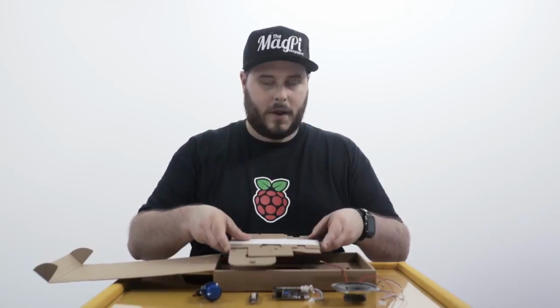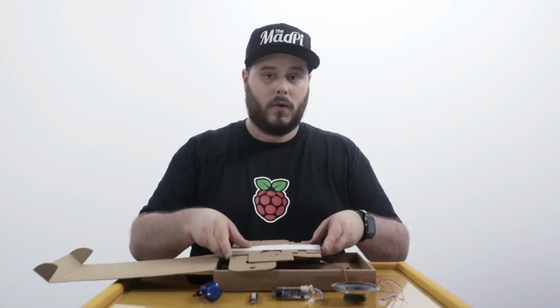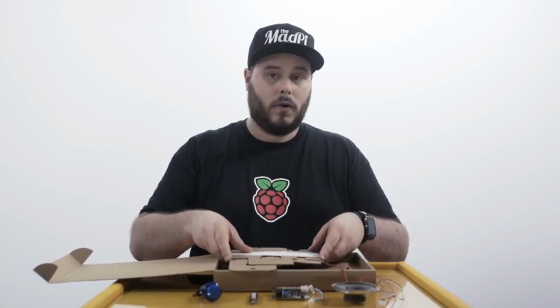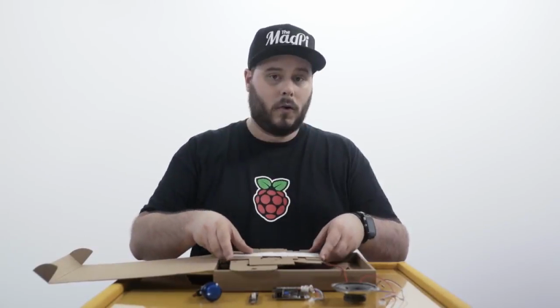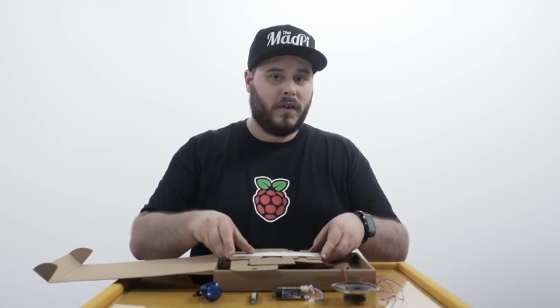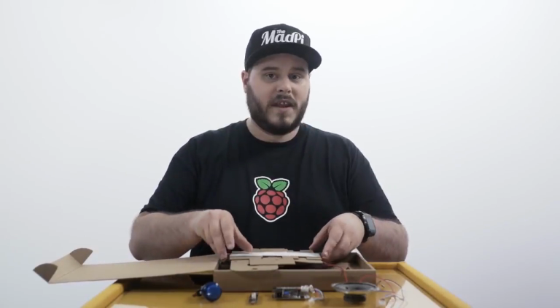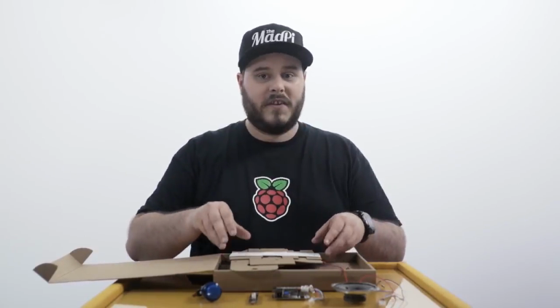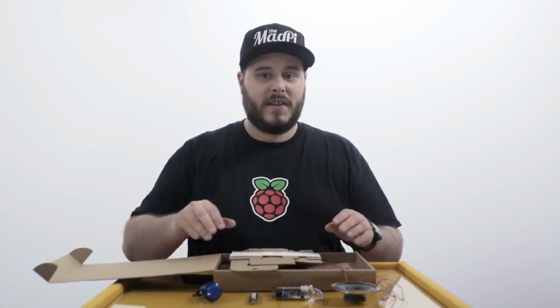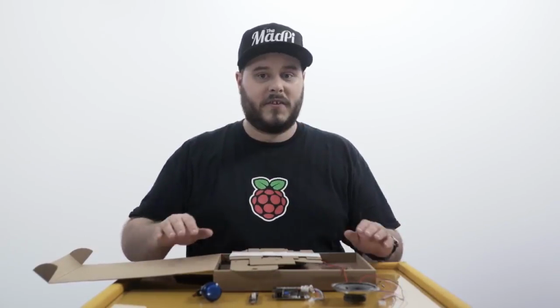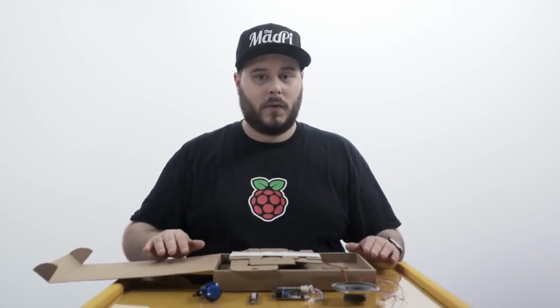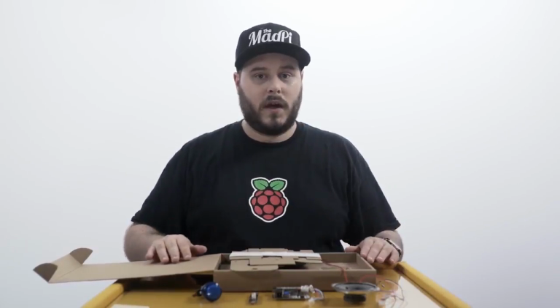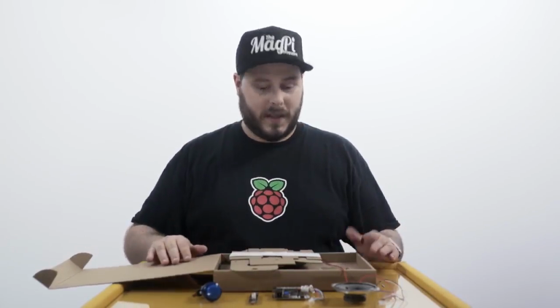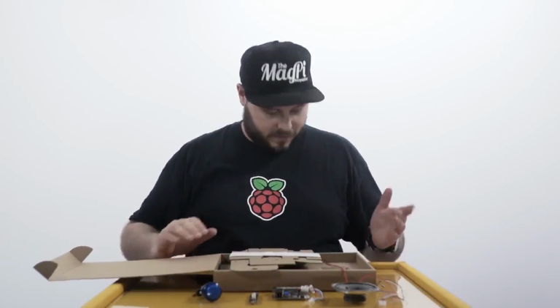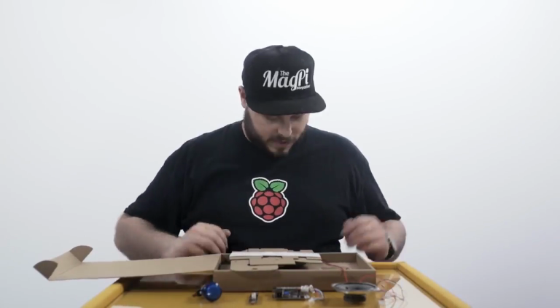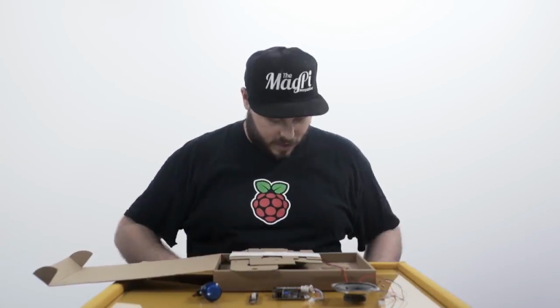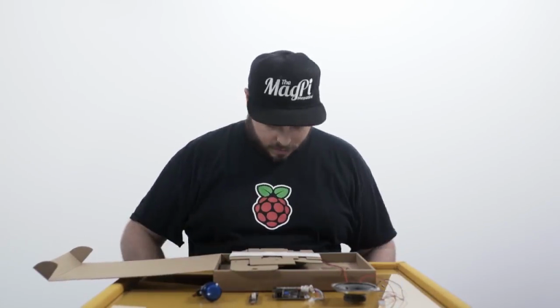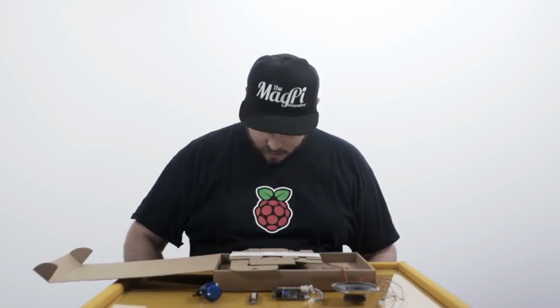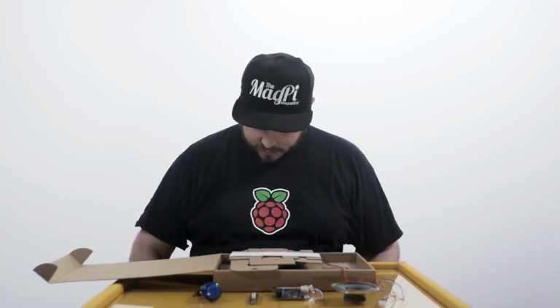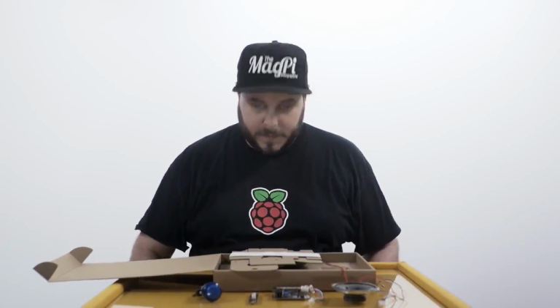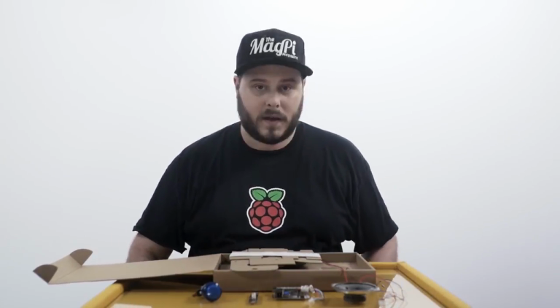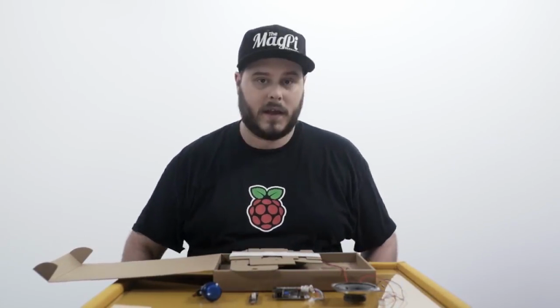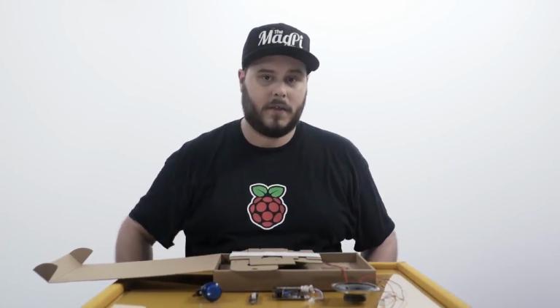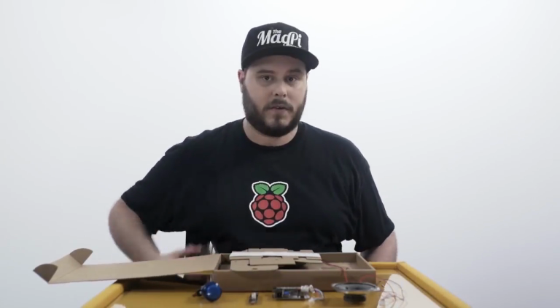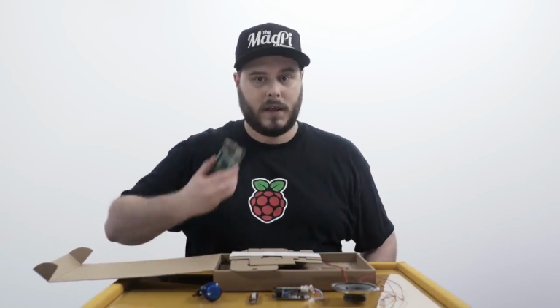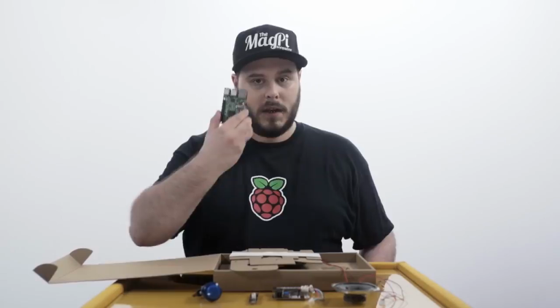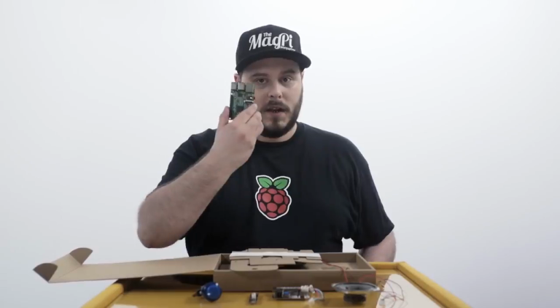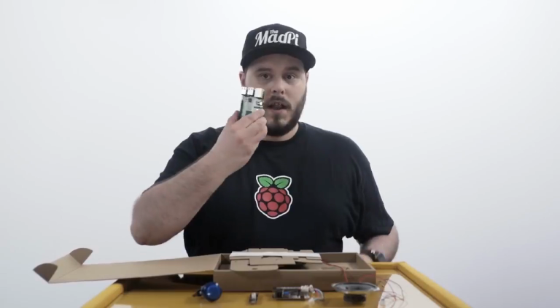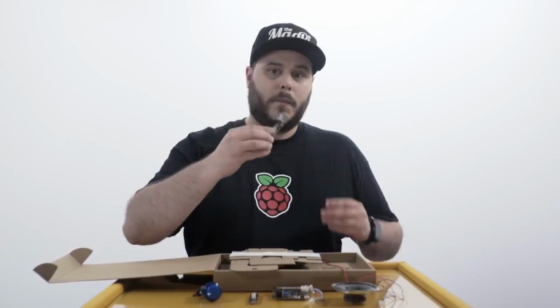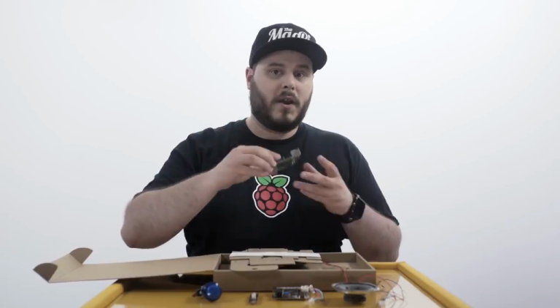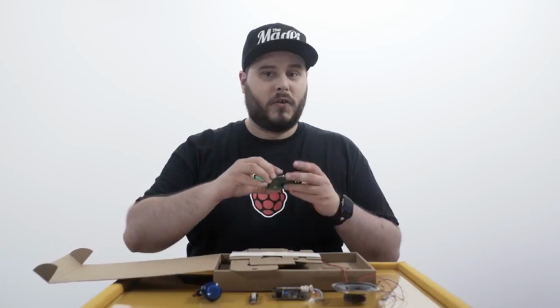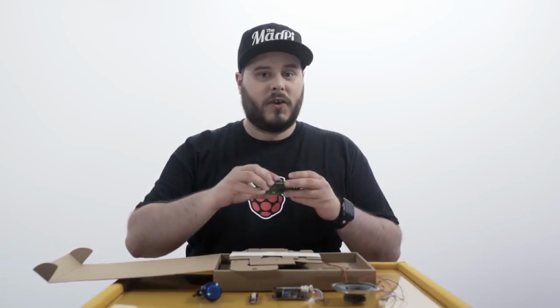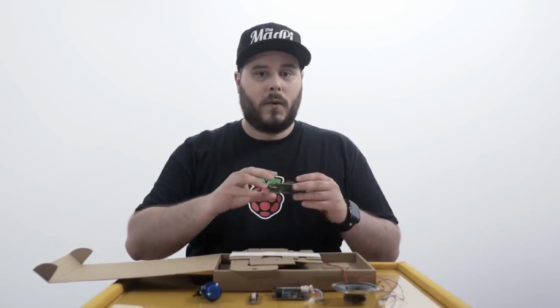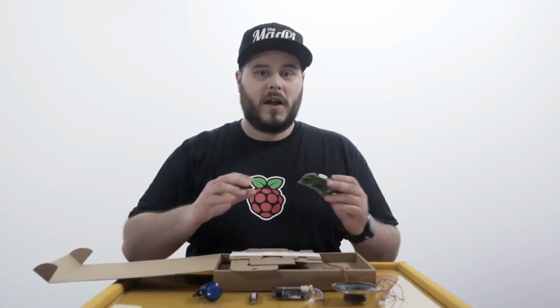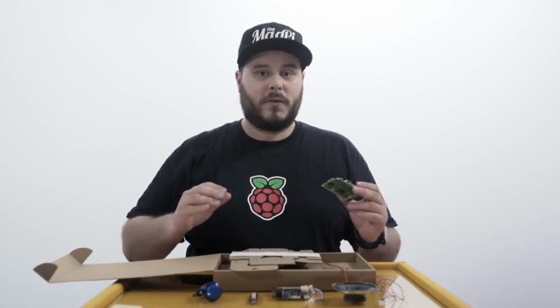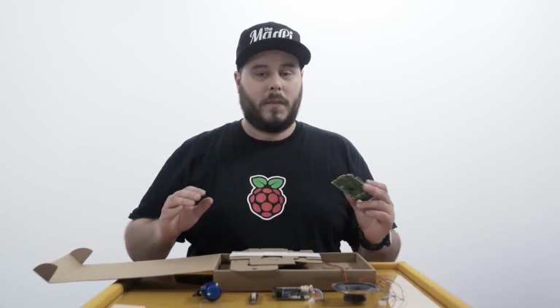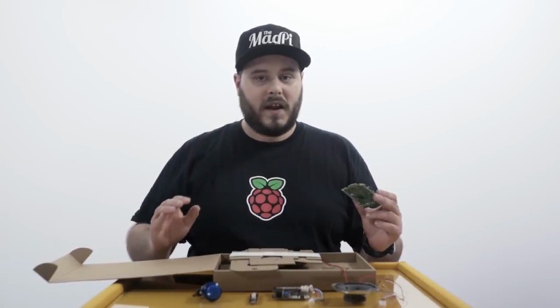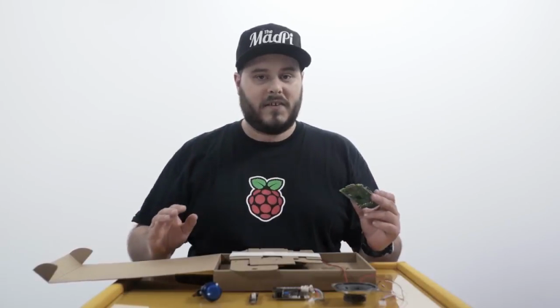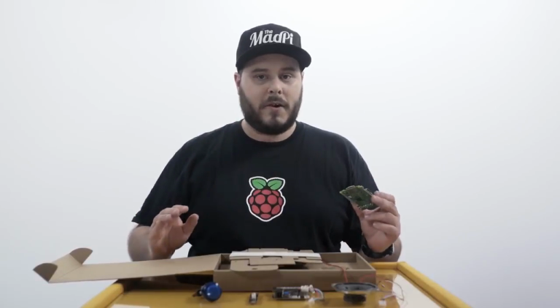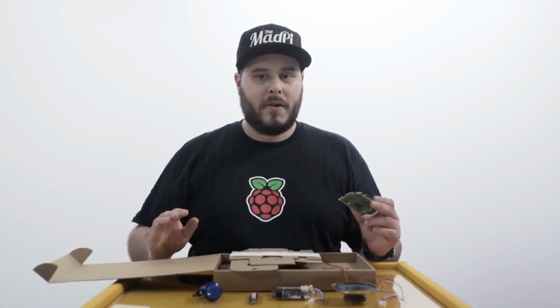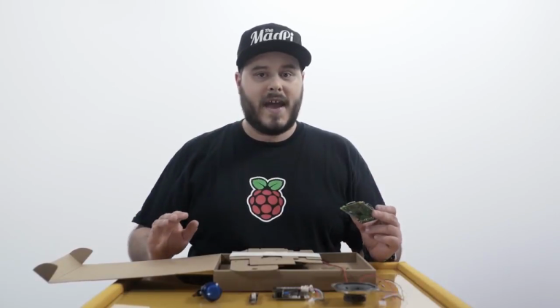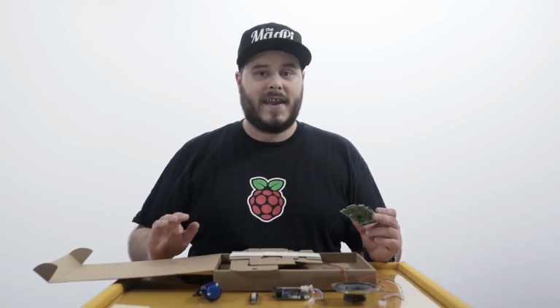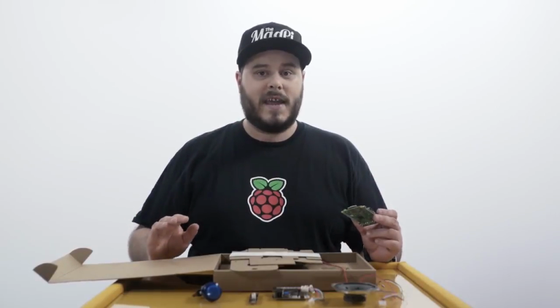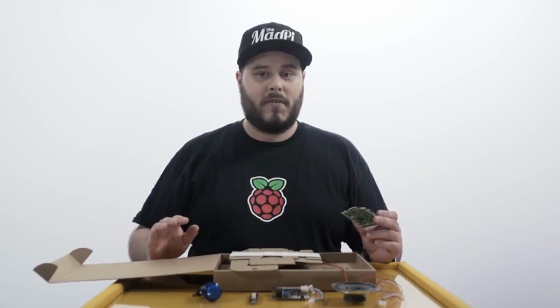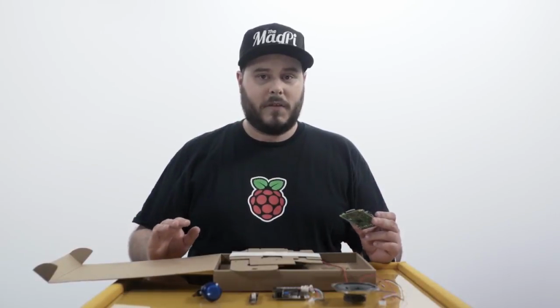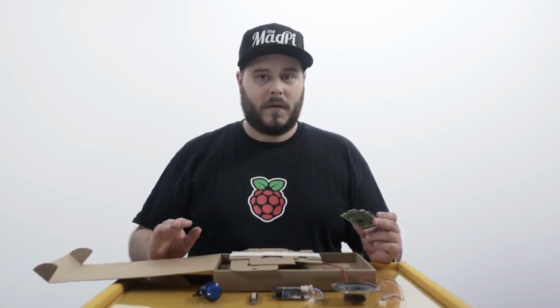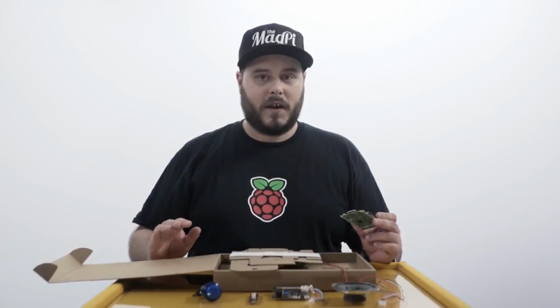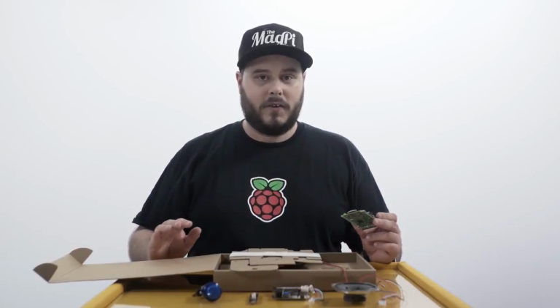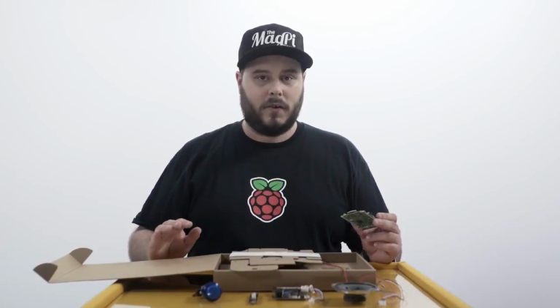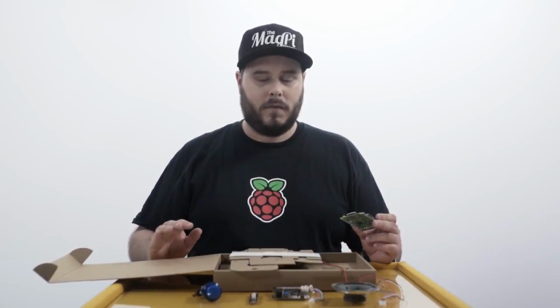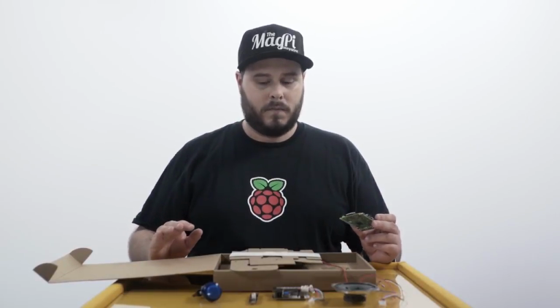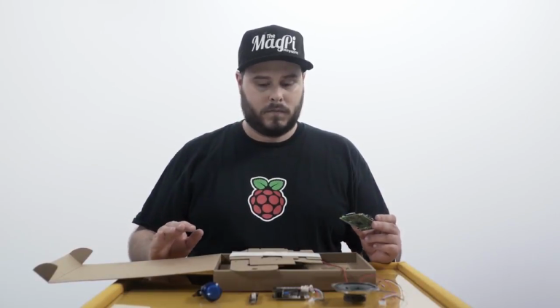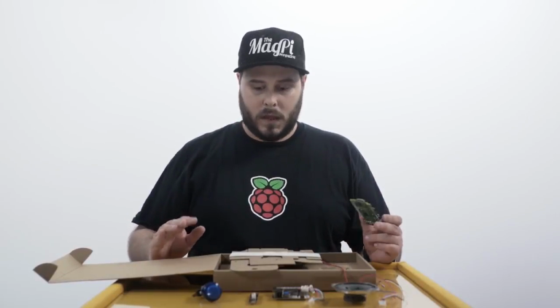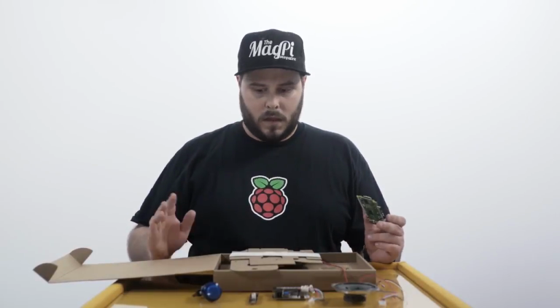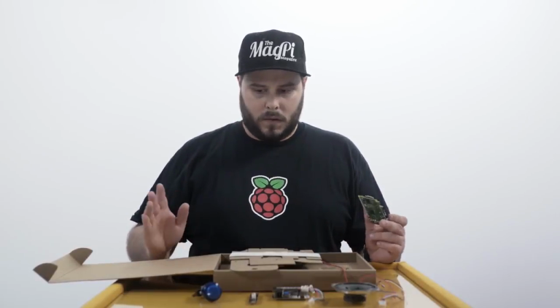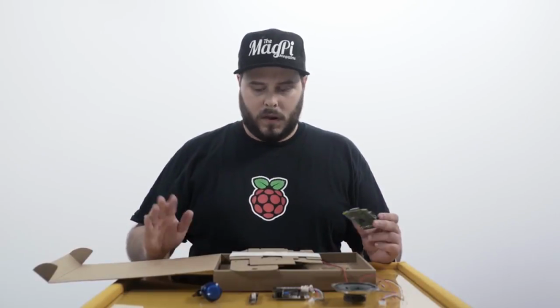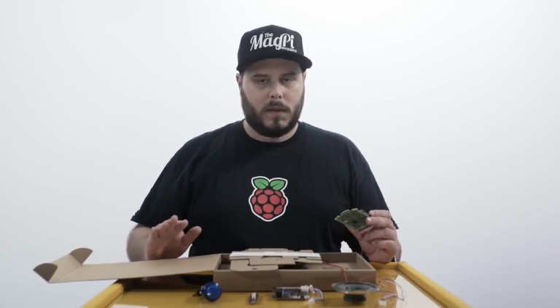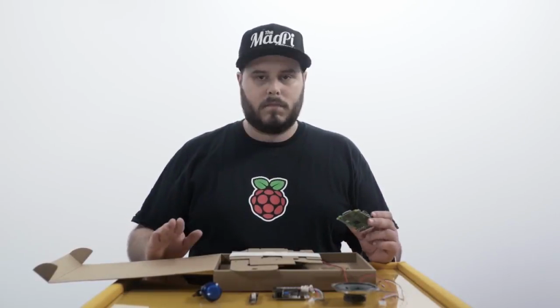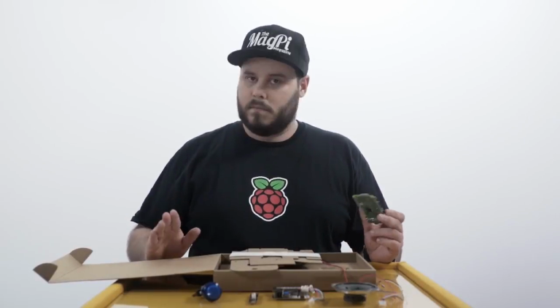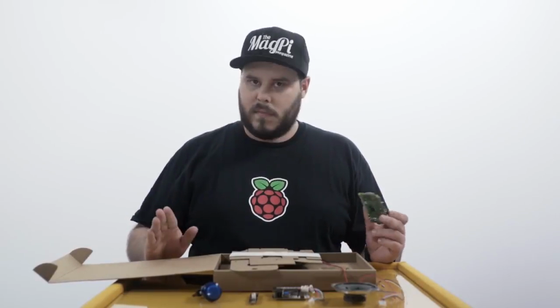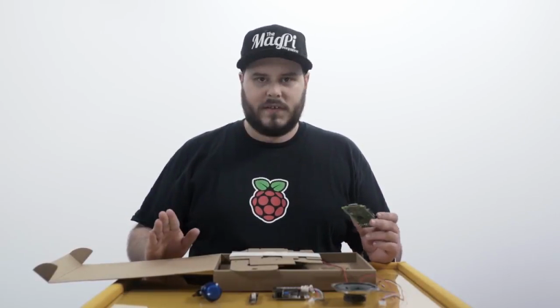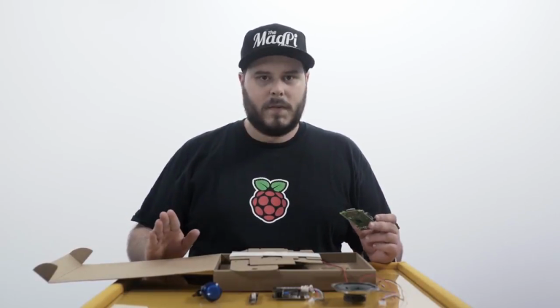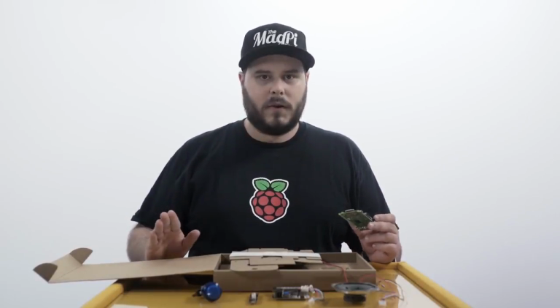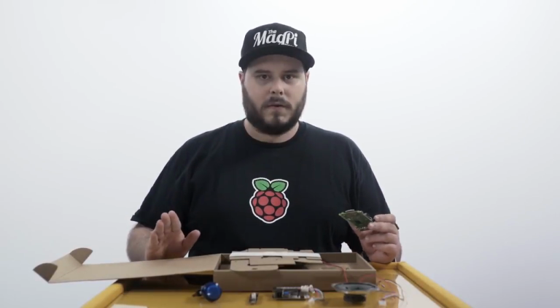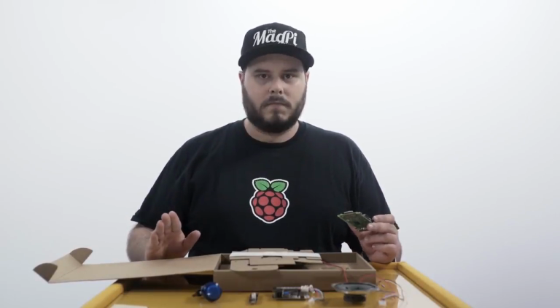Now all you need to get this to work is a Raspberry Pi 3, but it also works with a Pi Zero and a Raspberry Pi 2. Right, let's get building.